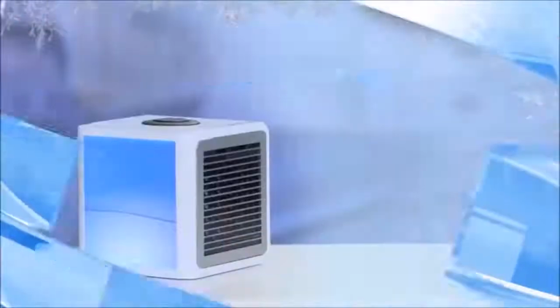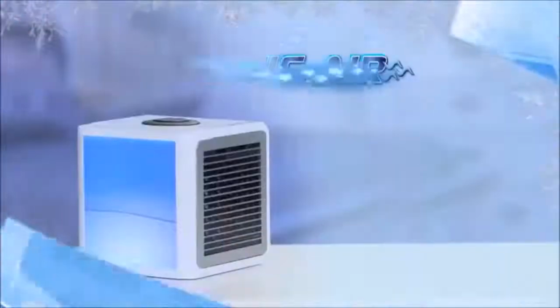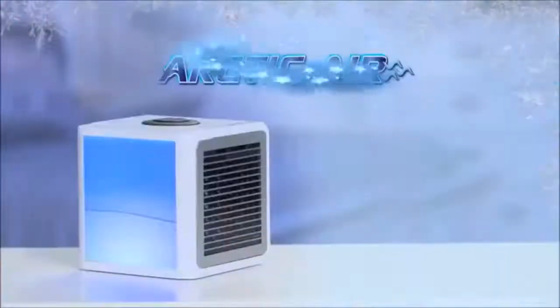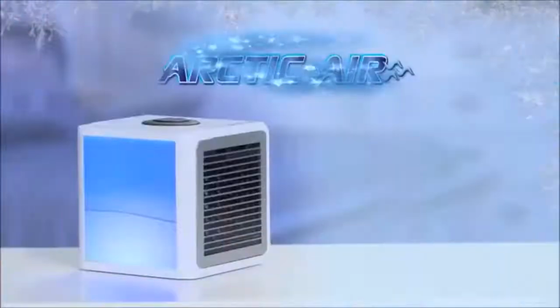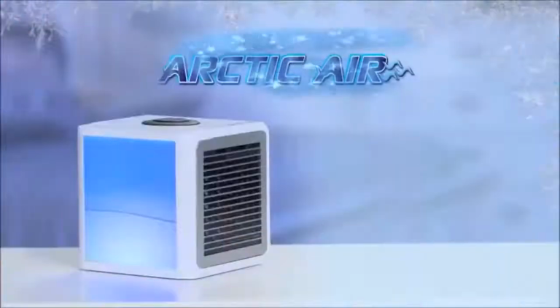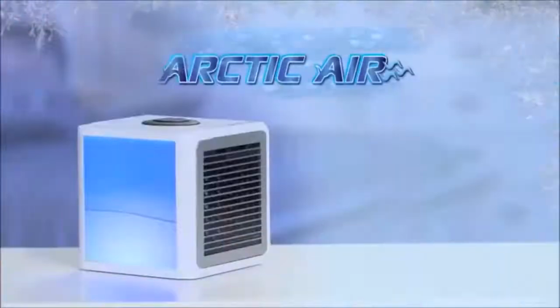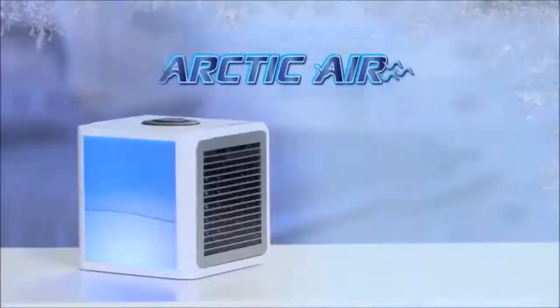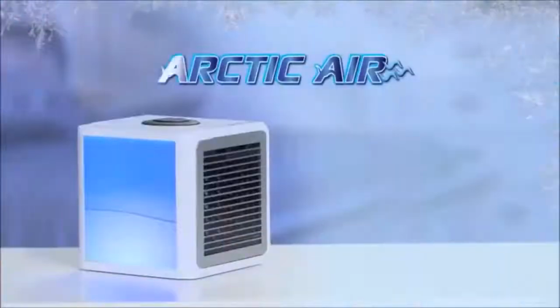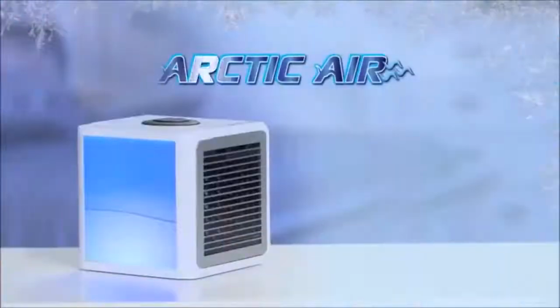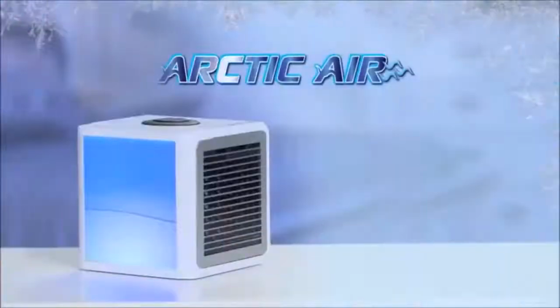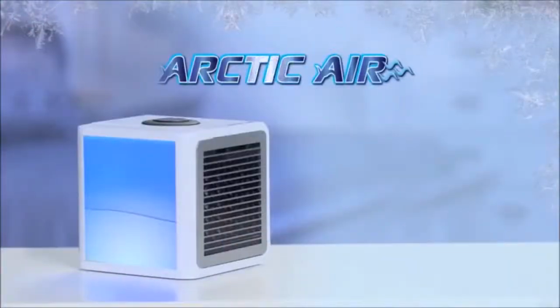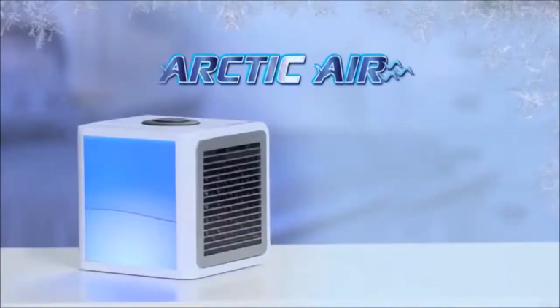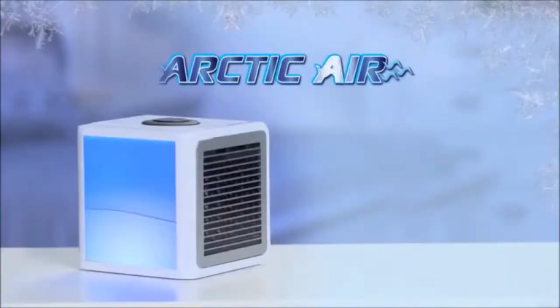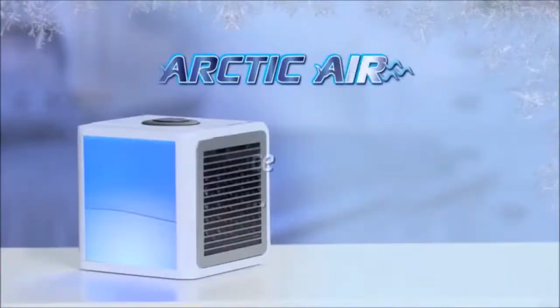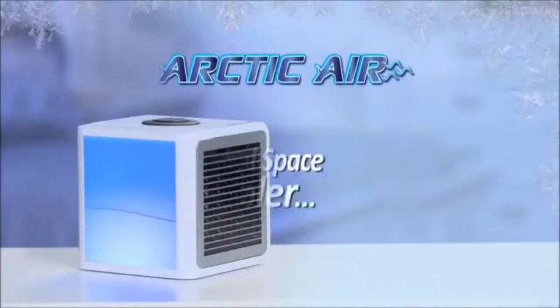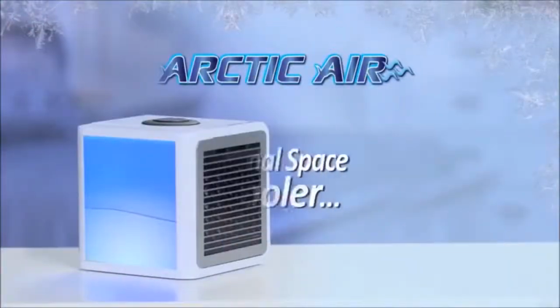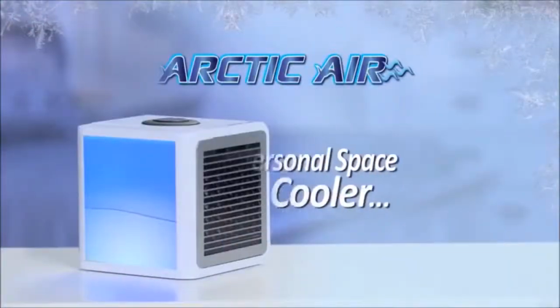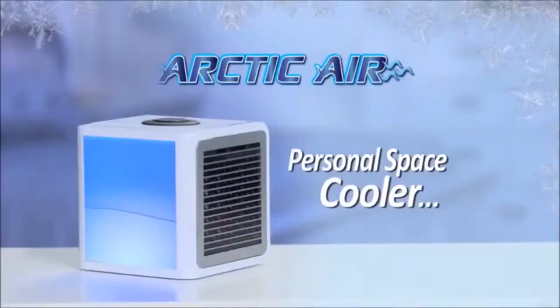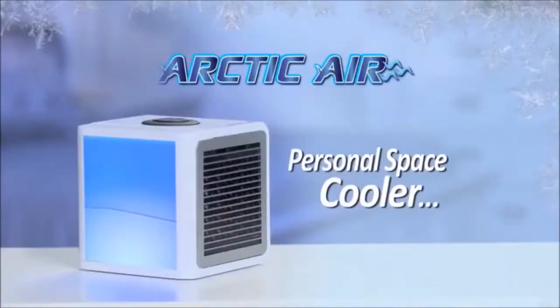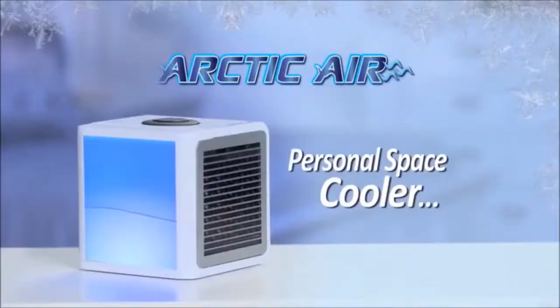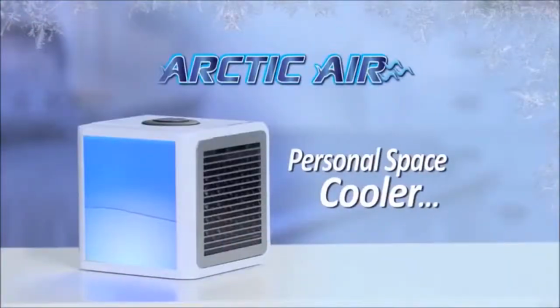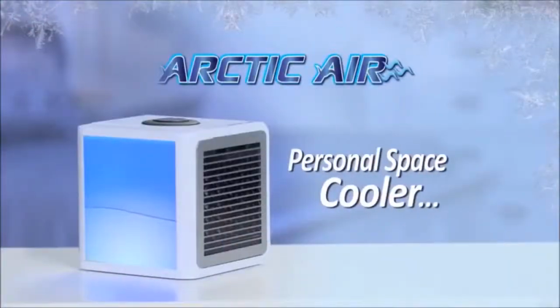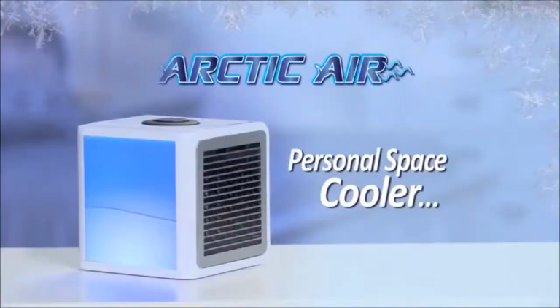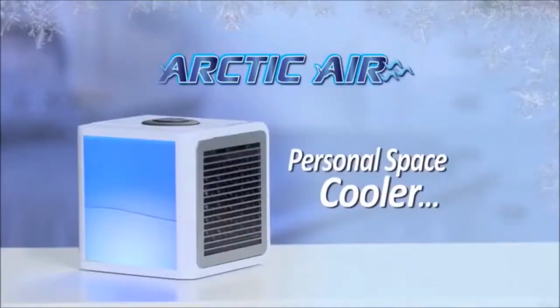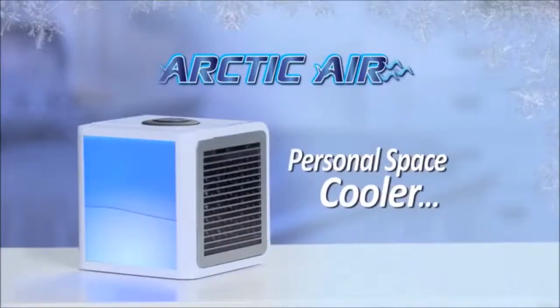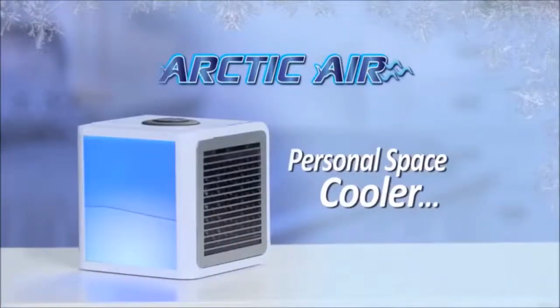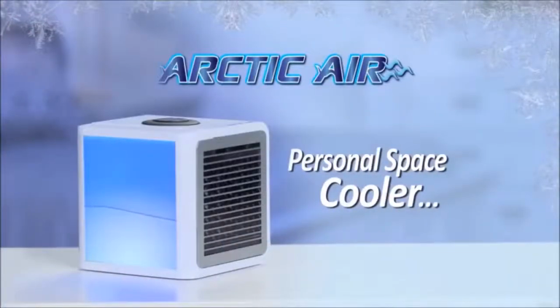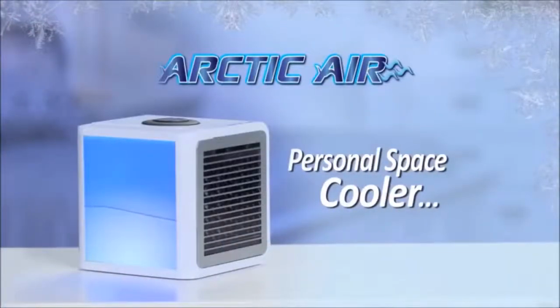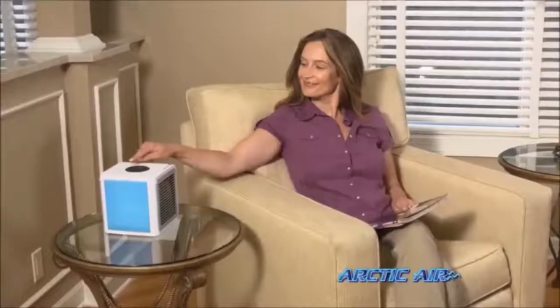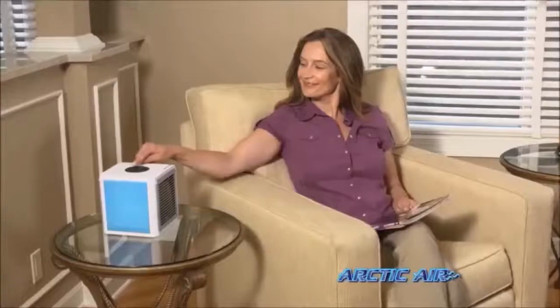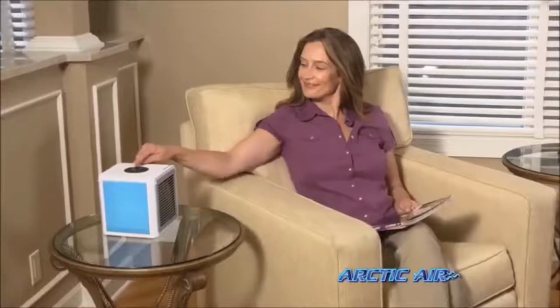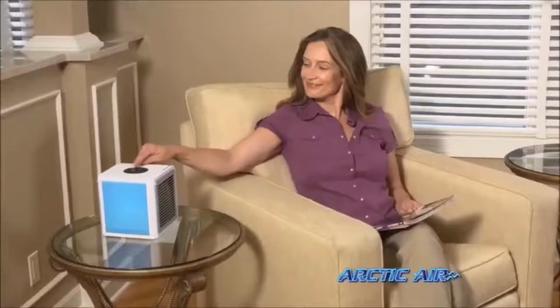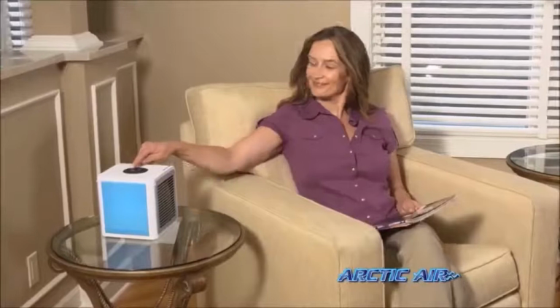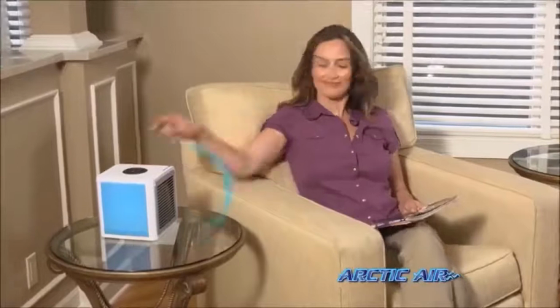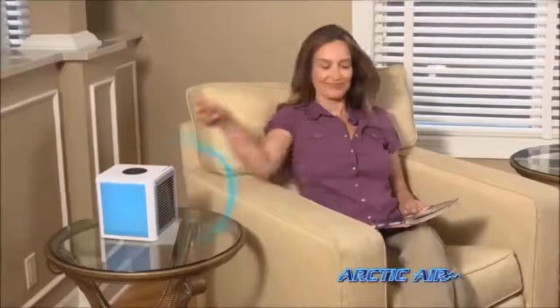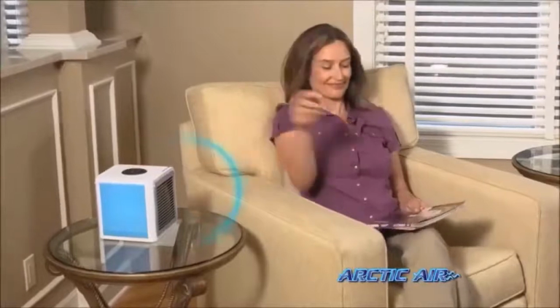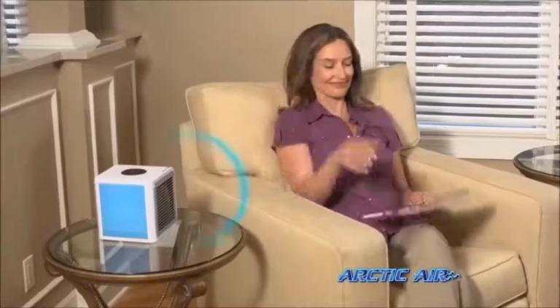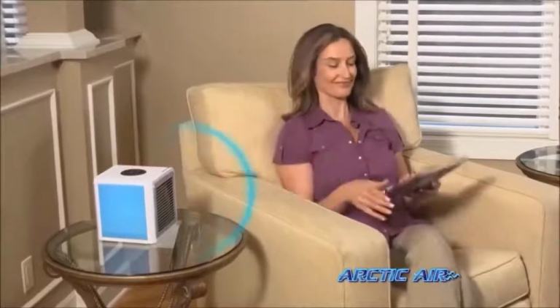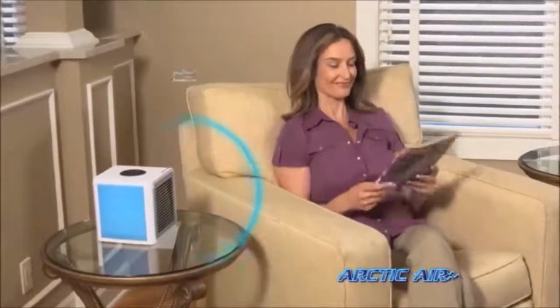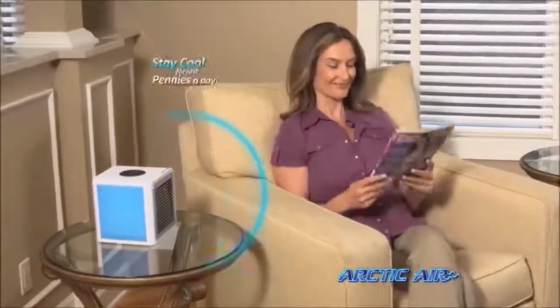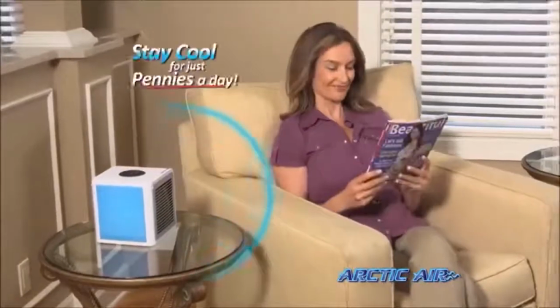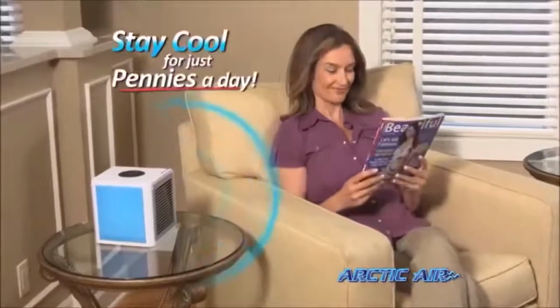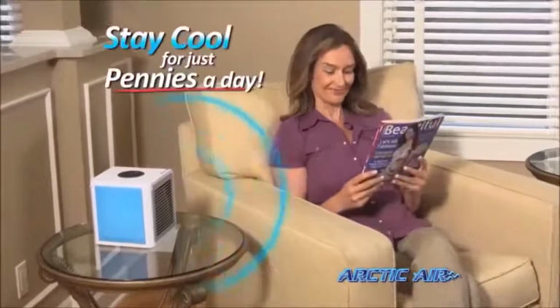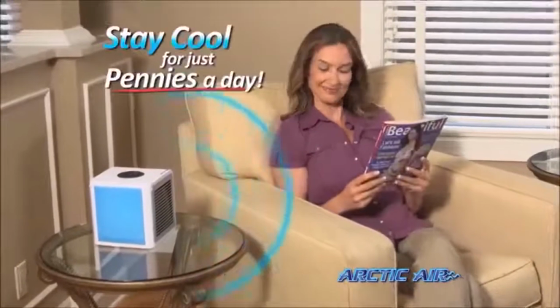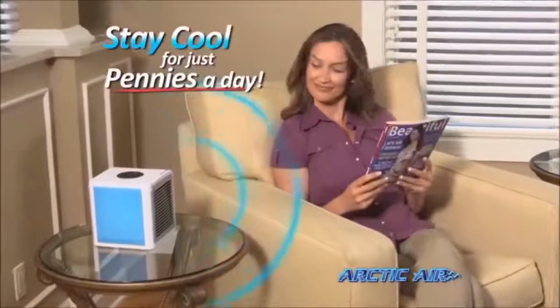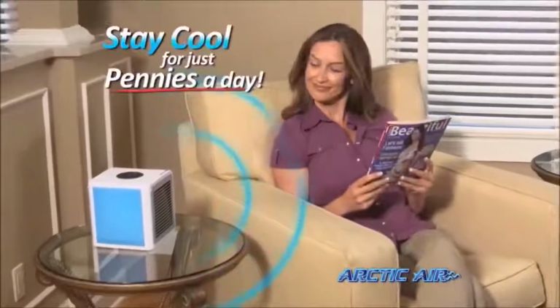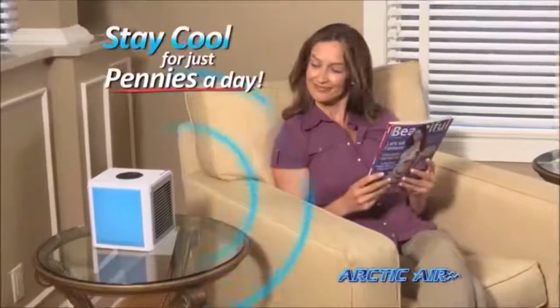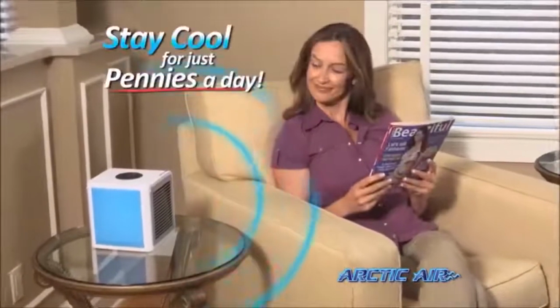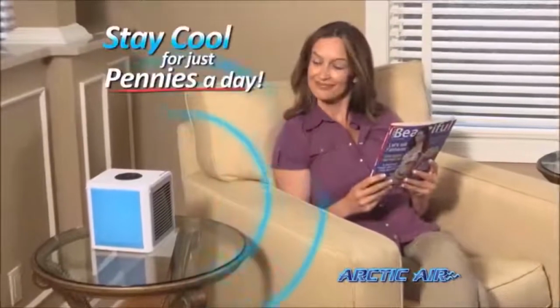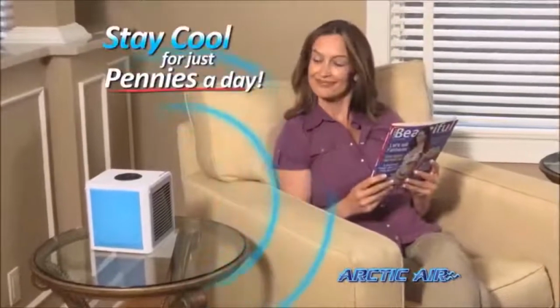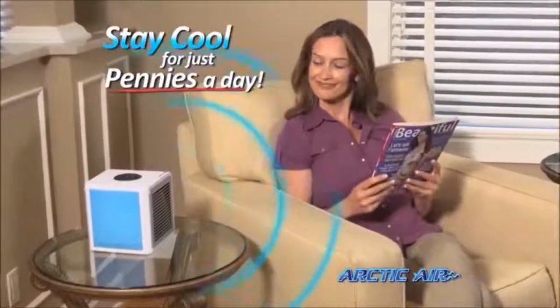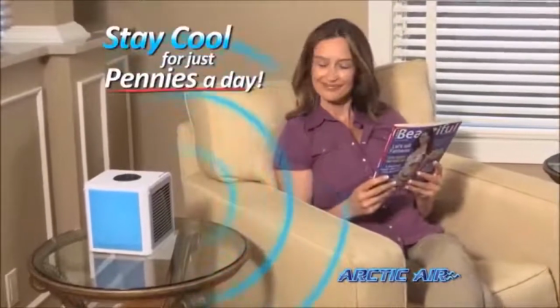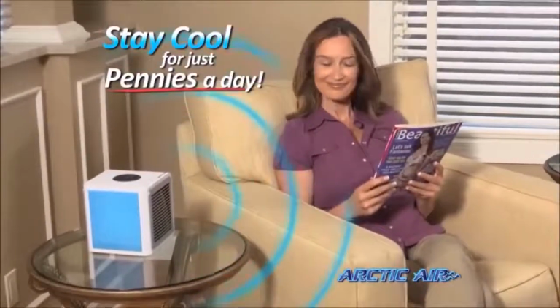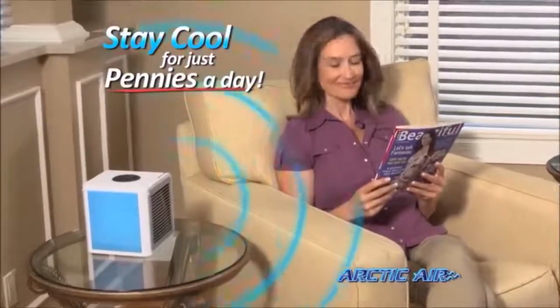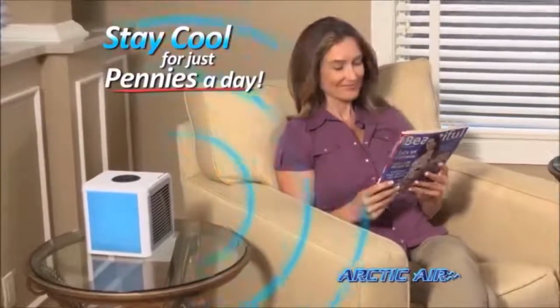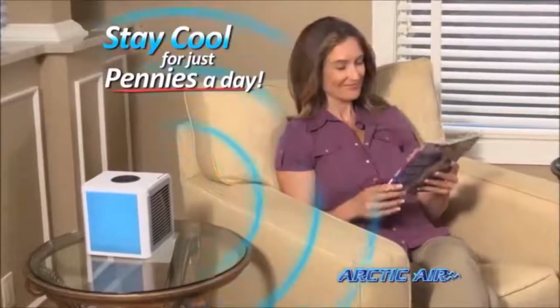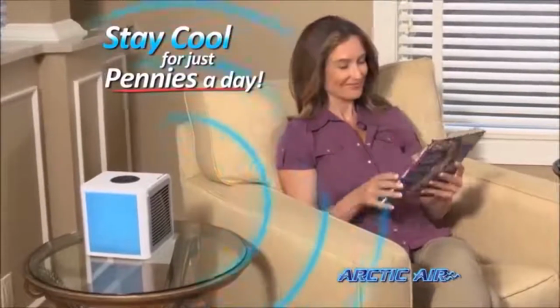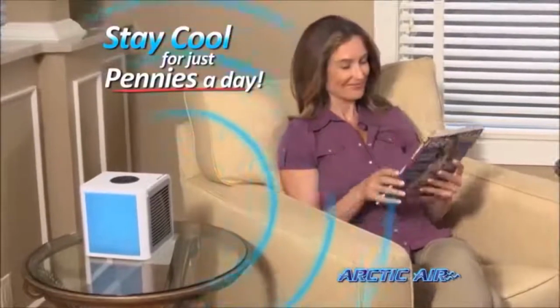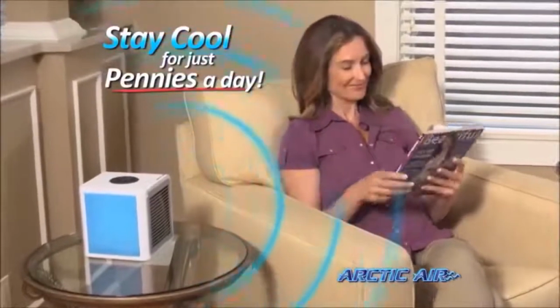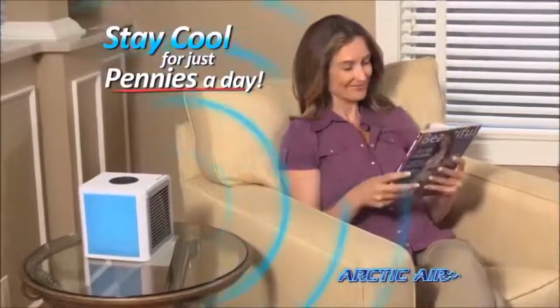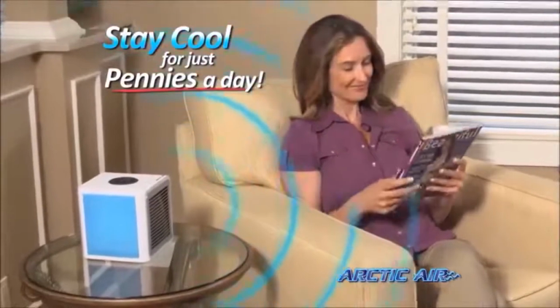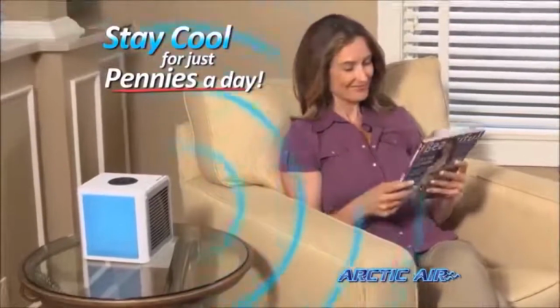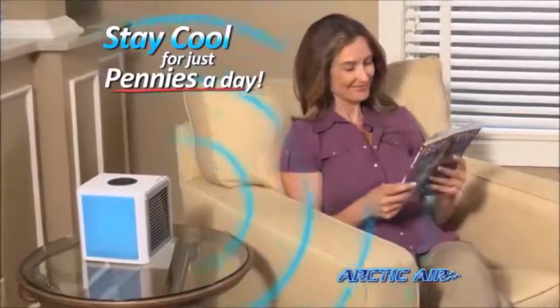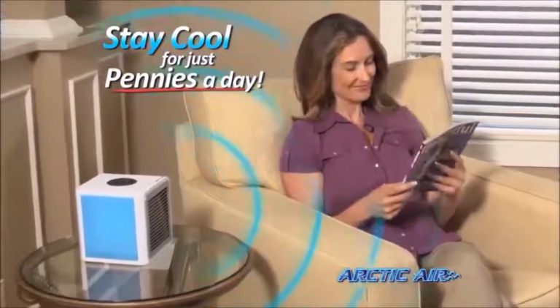Introducing Arctic Air, the personal space cooler that turns hot spaces into cool, refreshing places for just pennies a day.